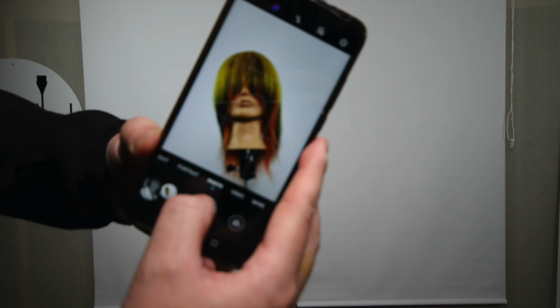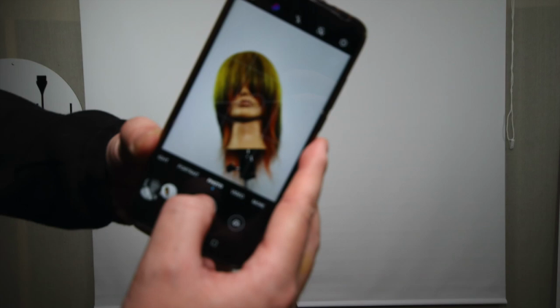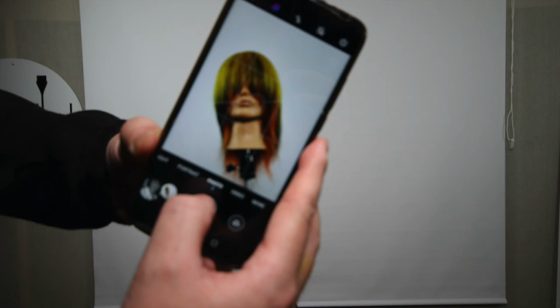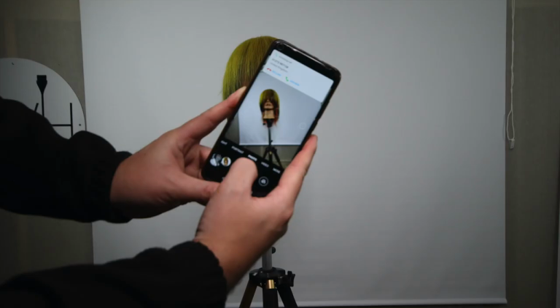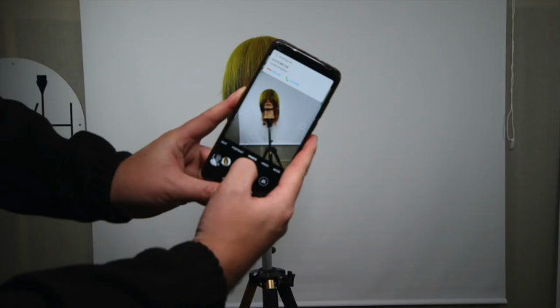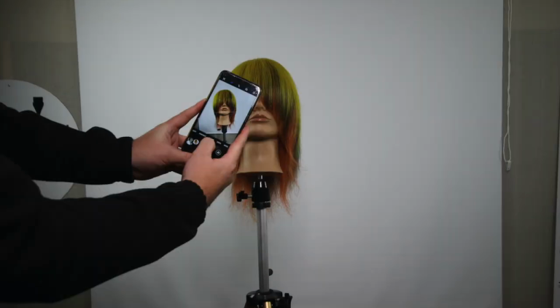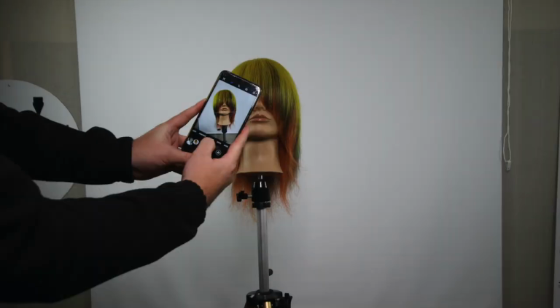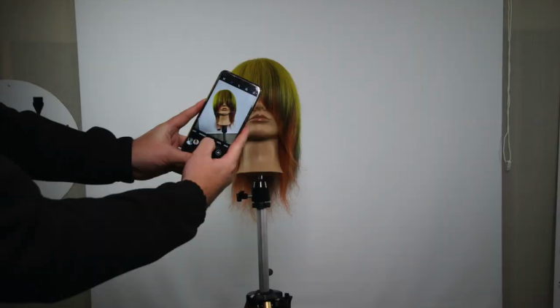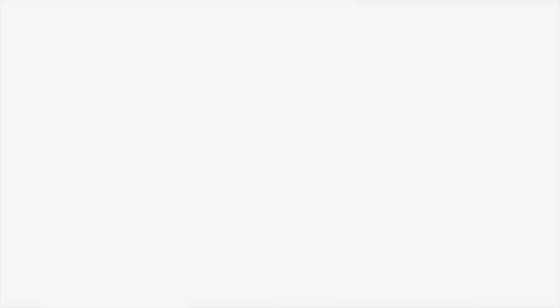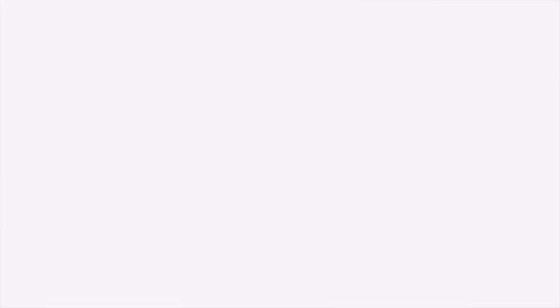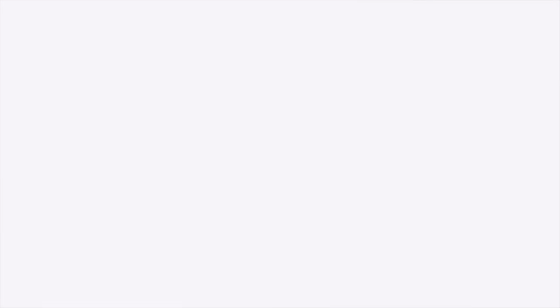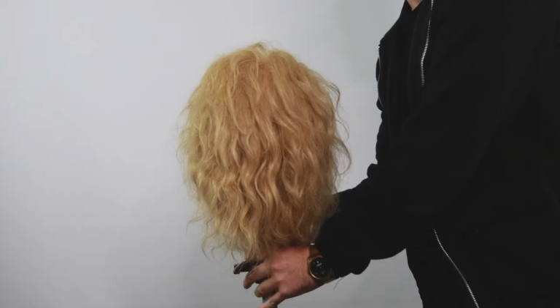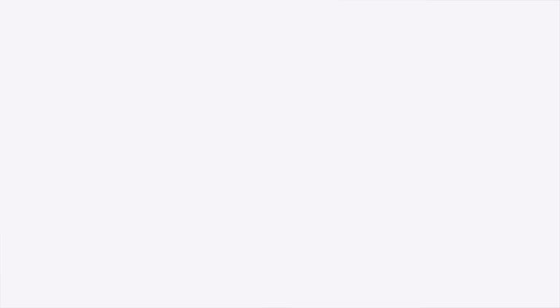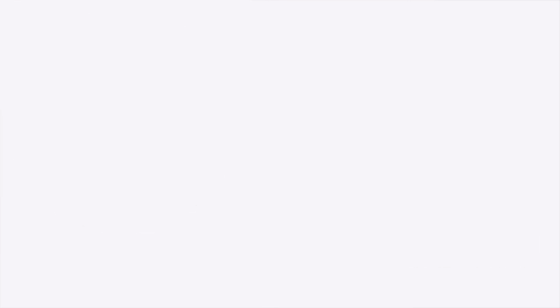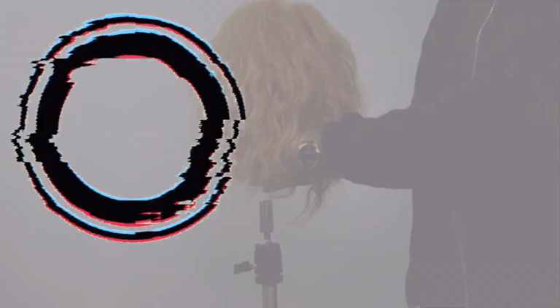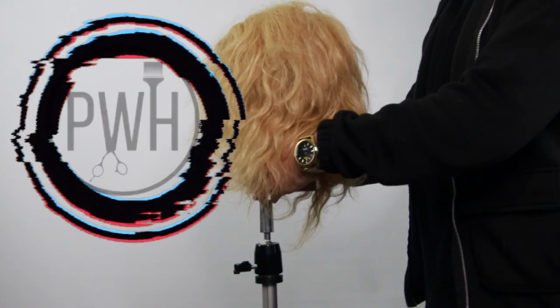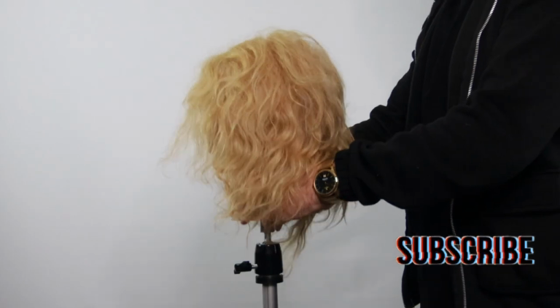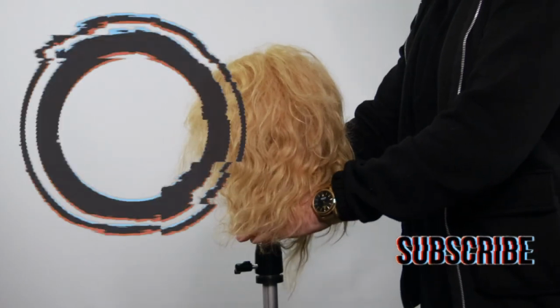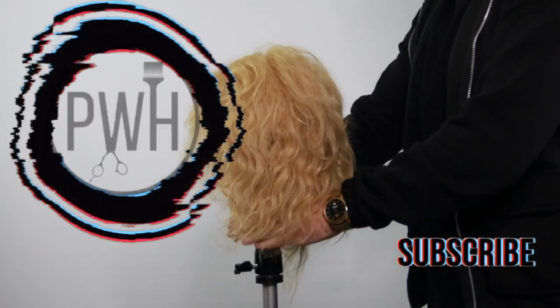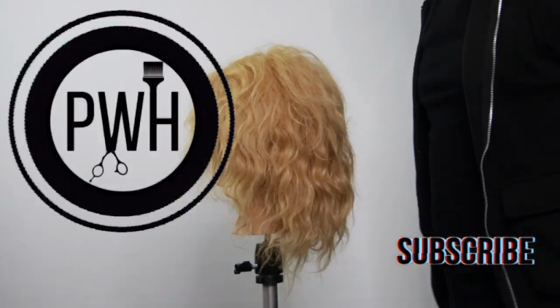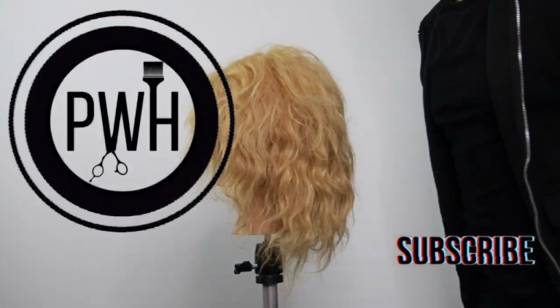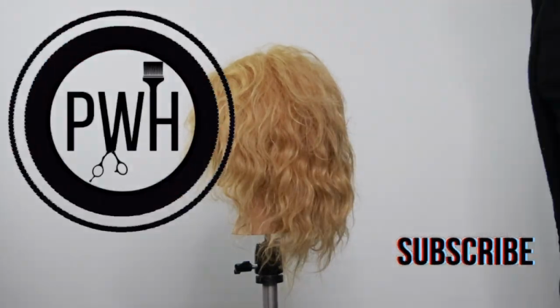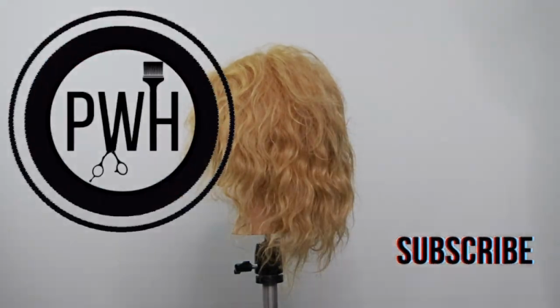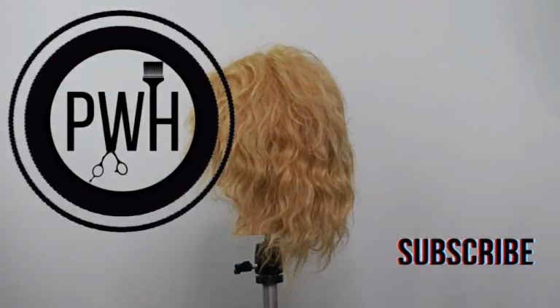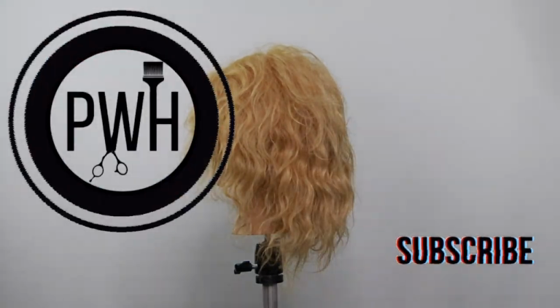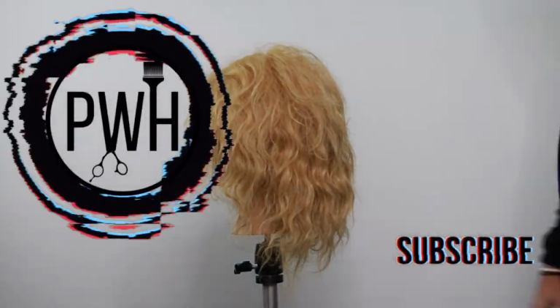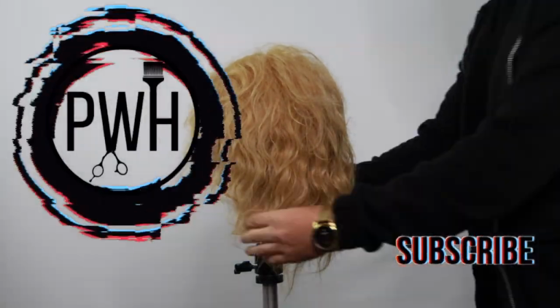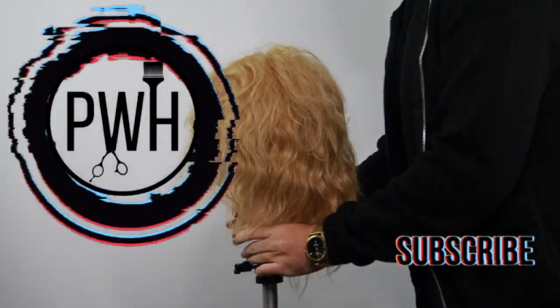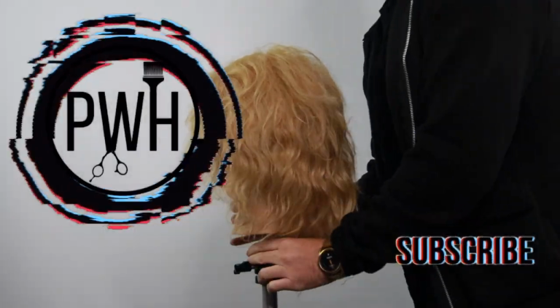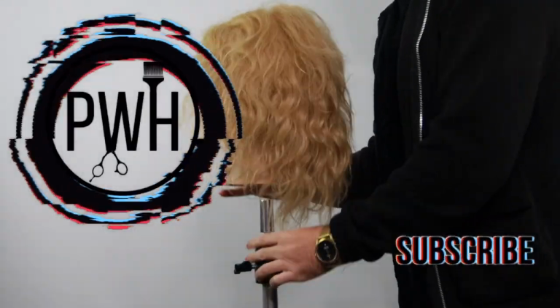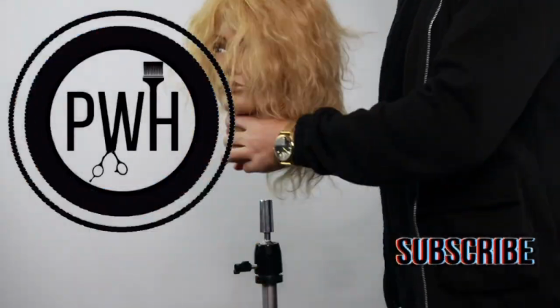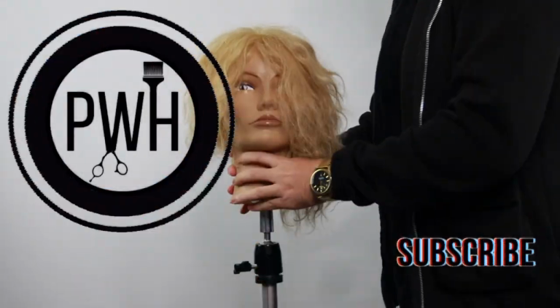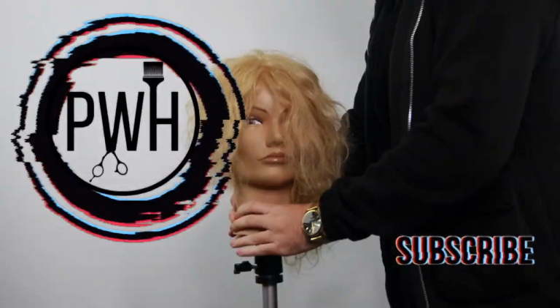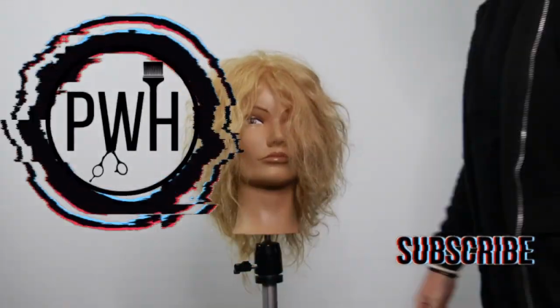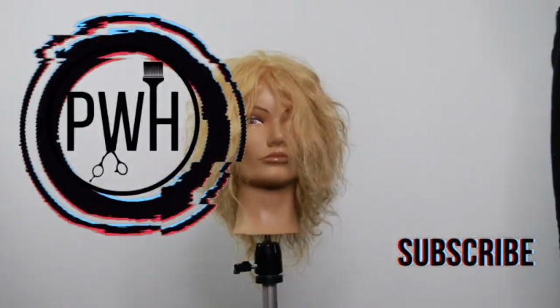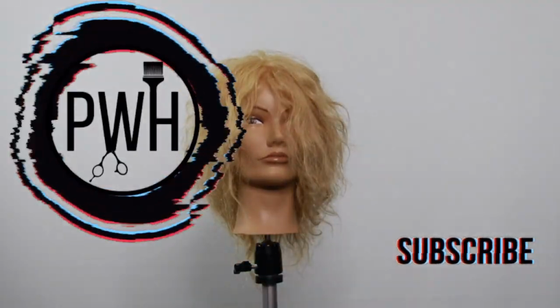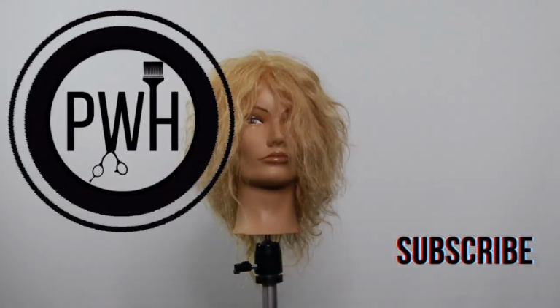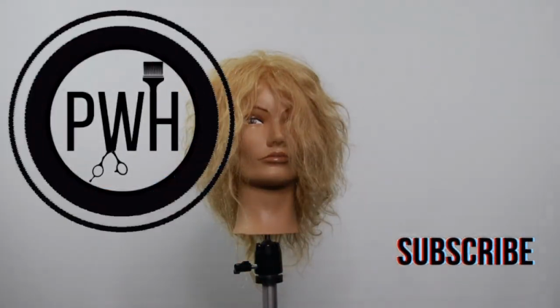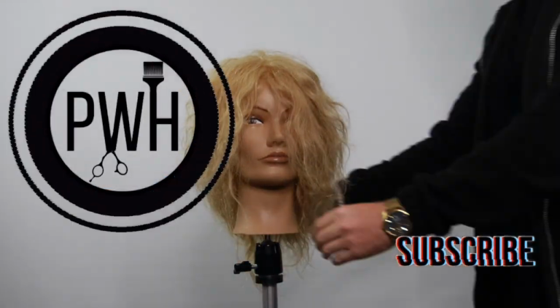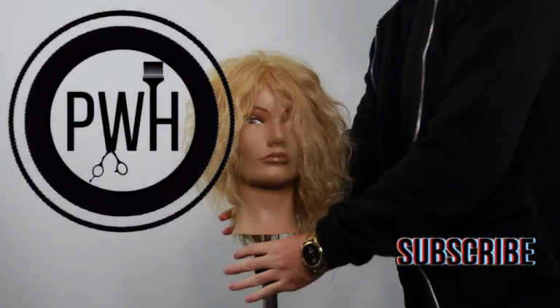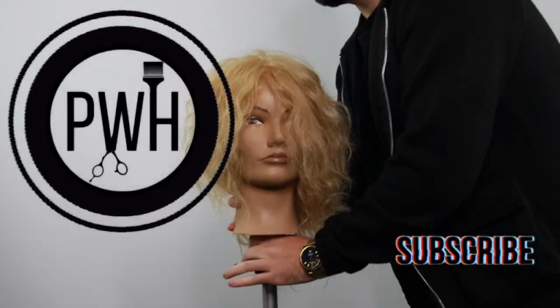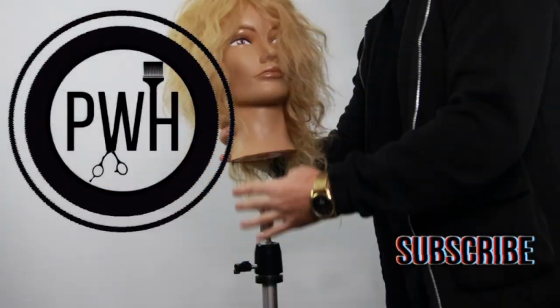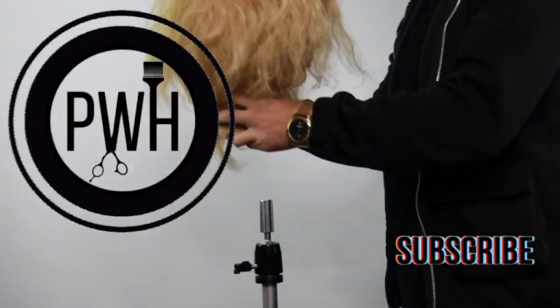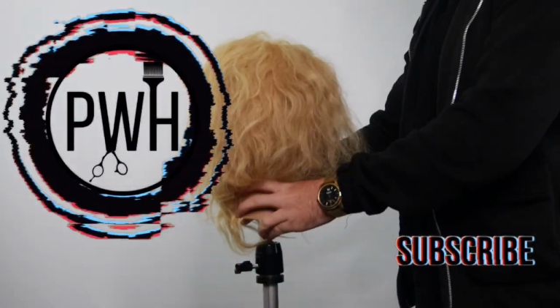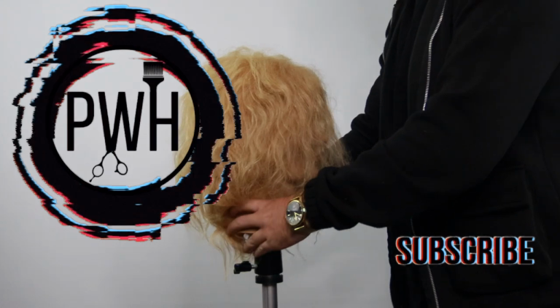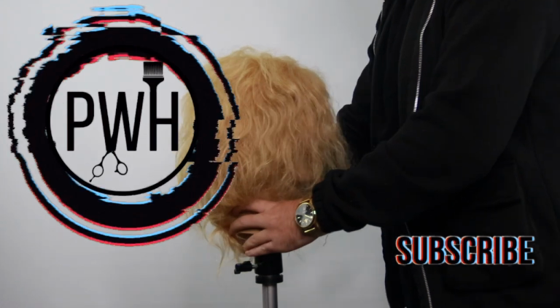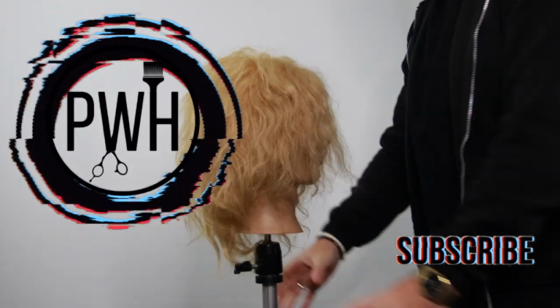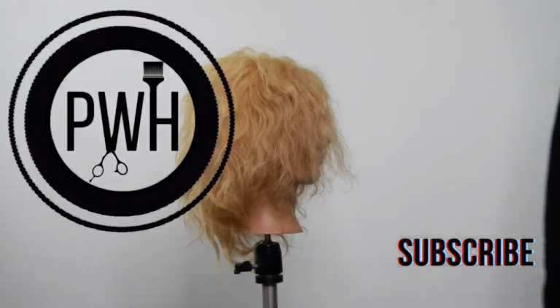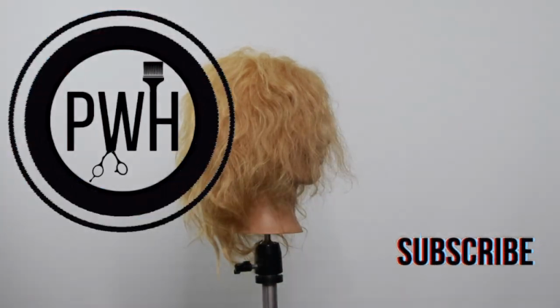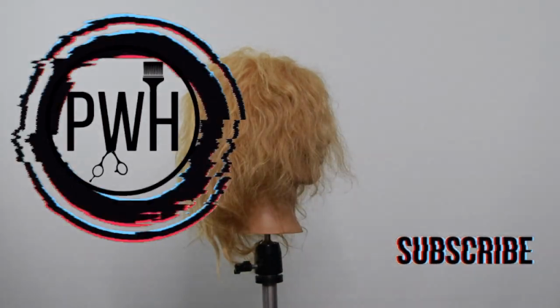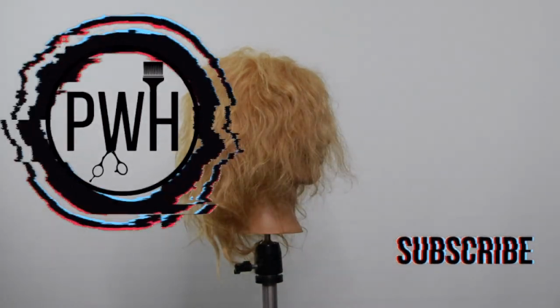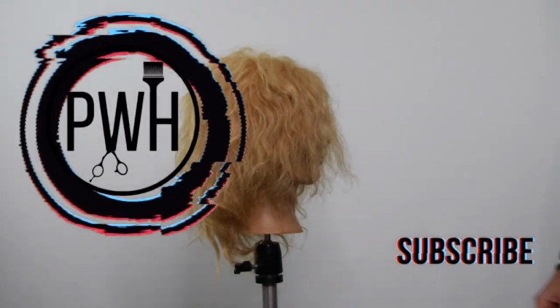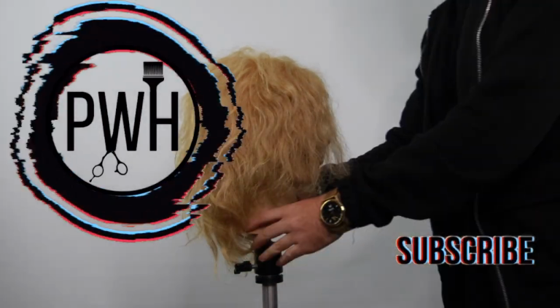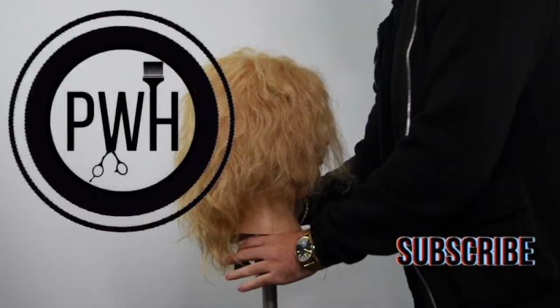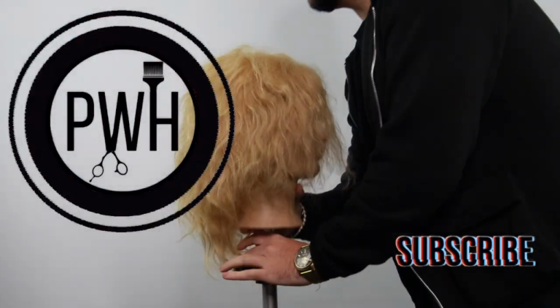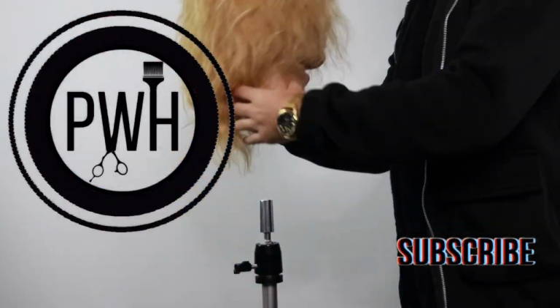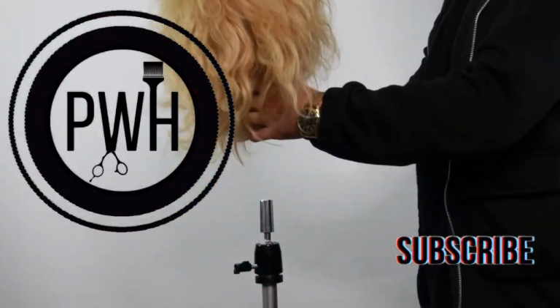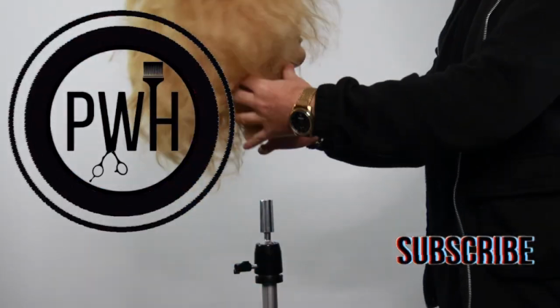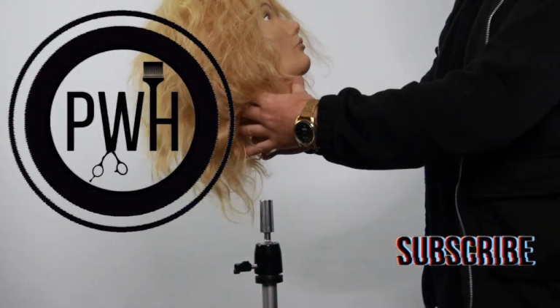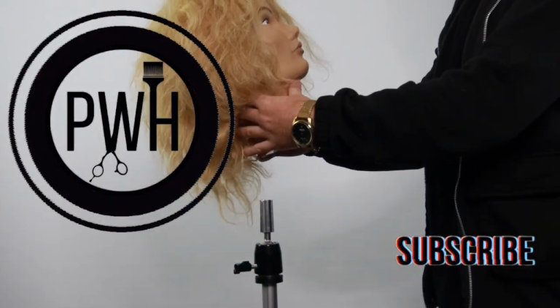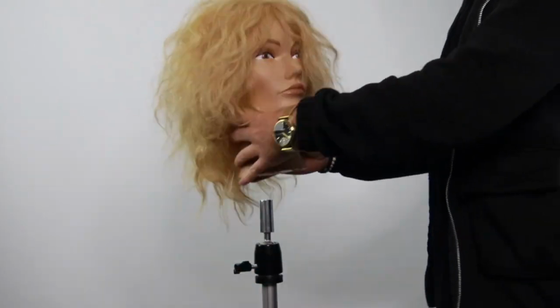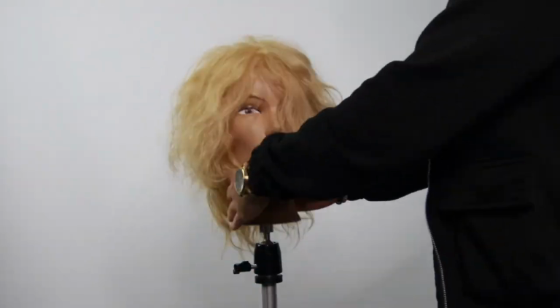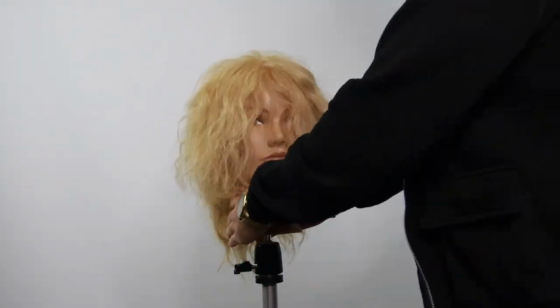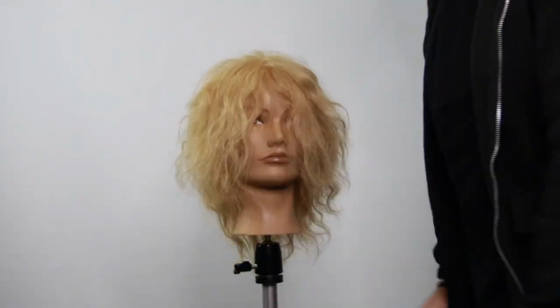Hey everyone, welcome back to the channel. Thank you for being here. If you're new, click the subscribe button, give the video a thumbs up, and let me know in the comments down below what you think of this color technique.